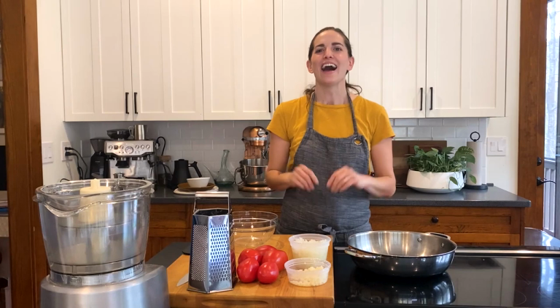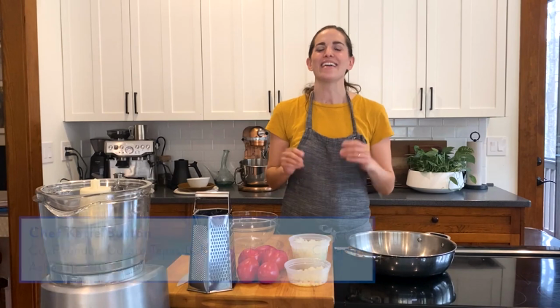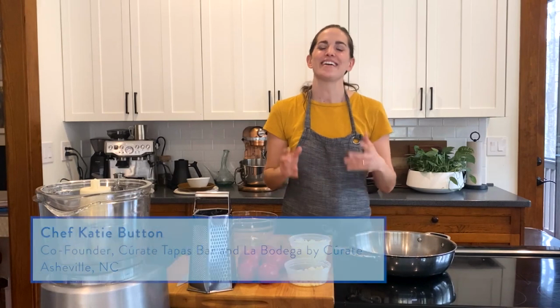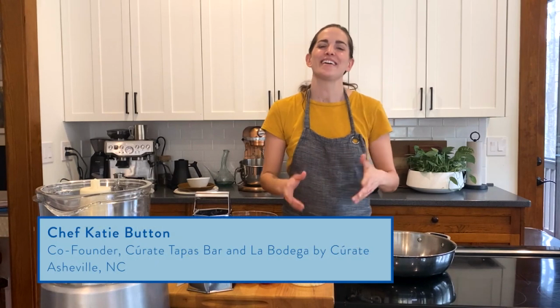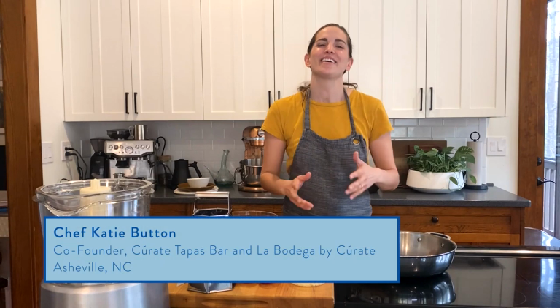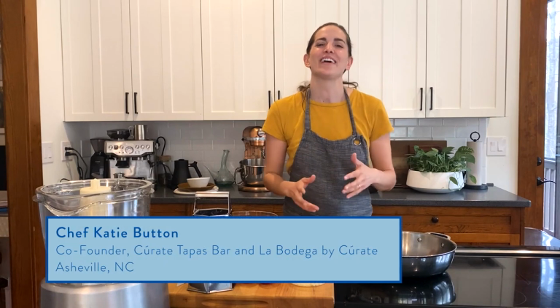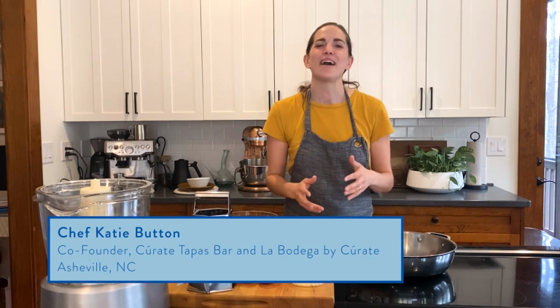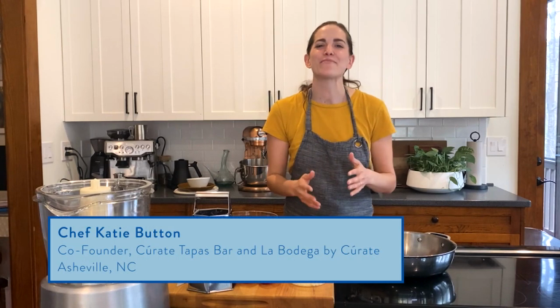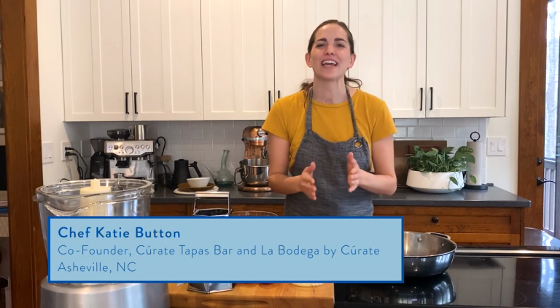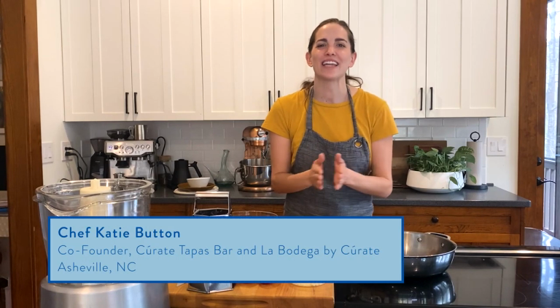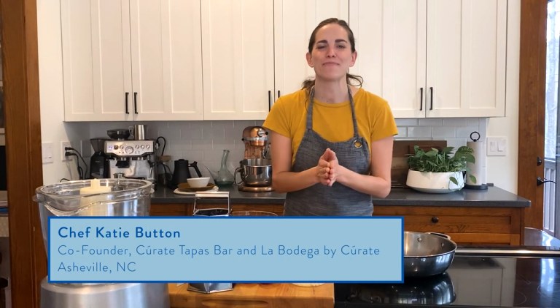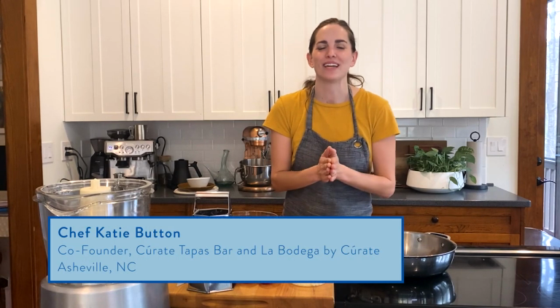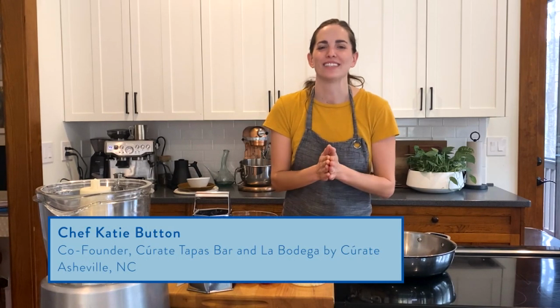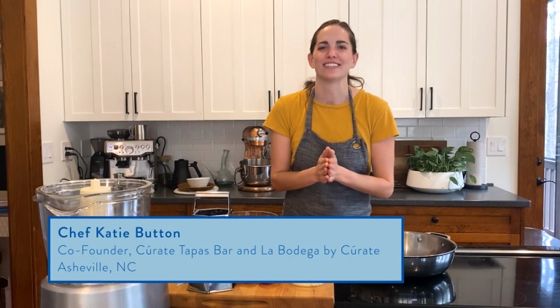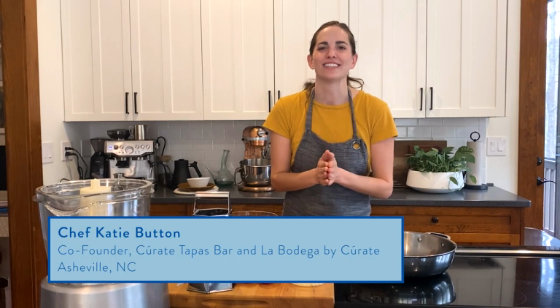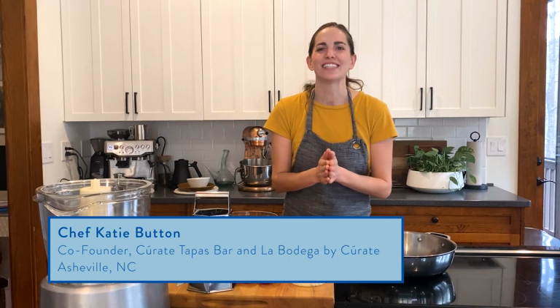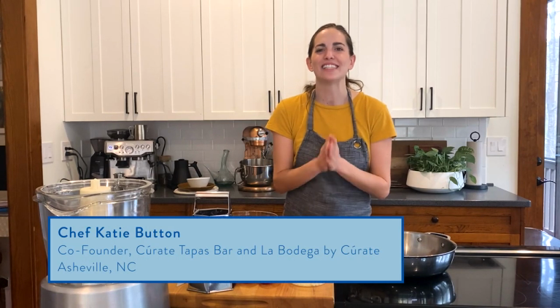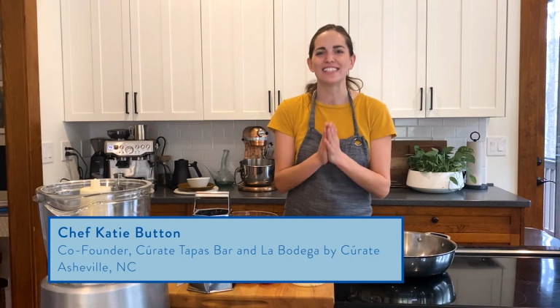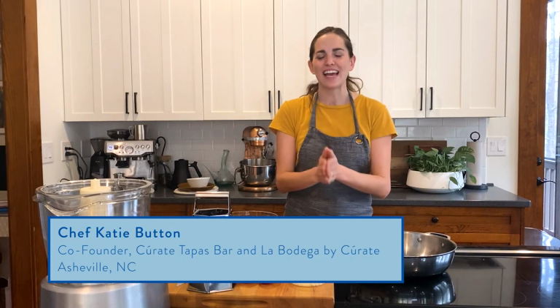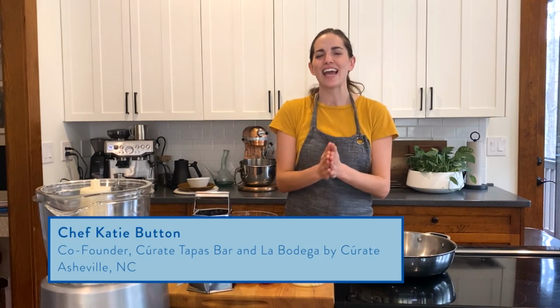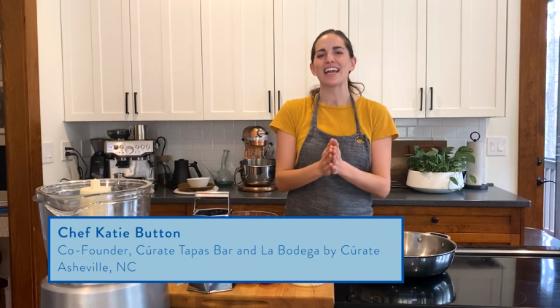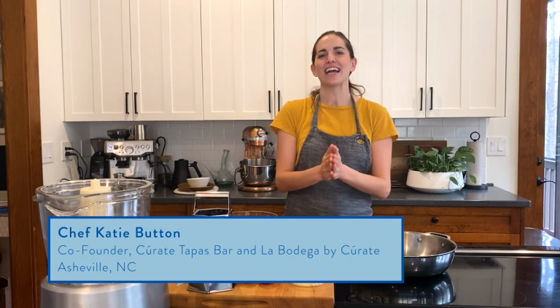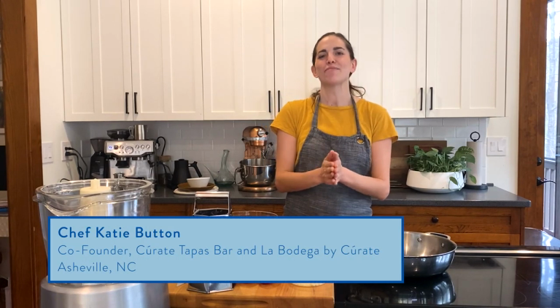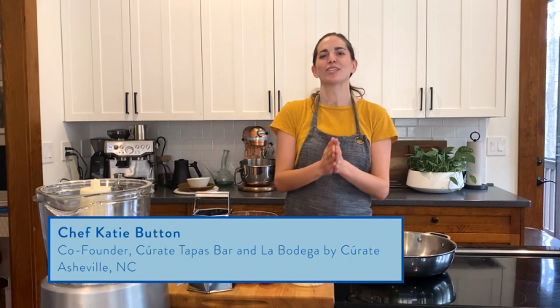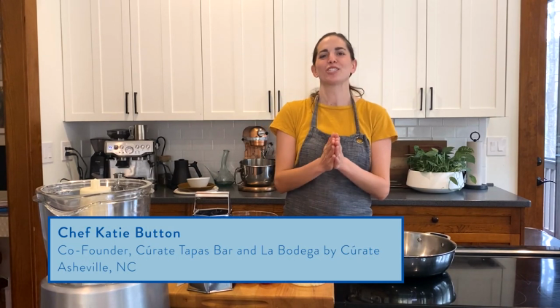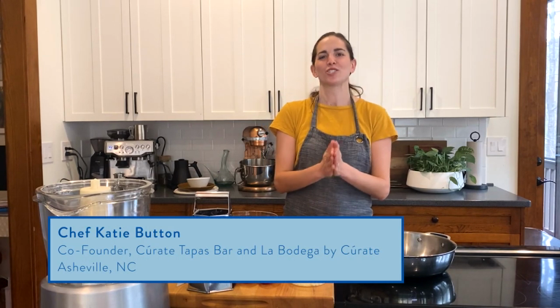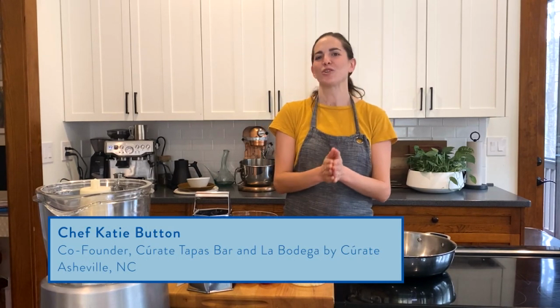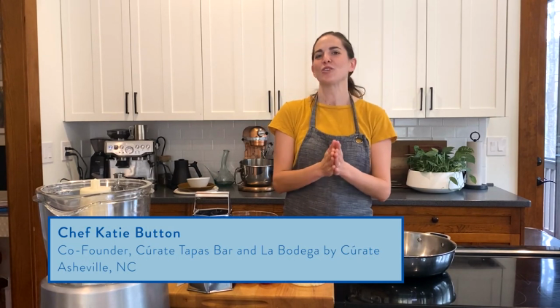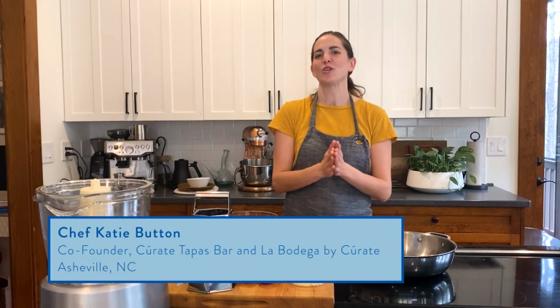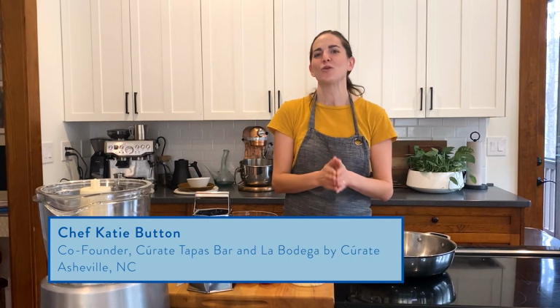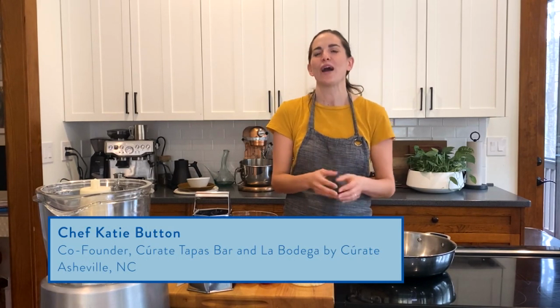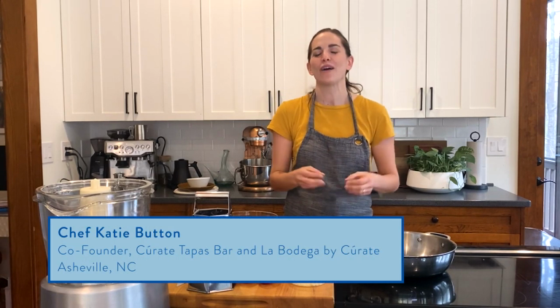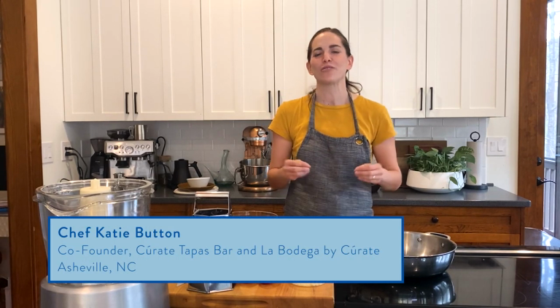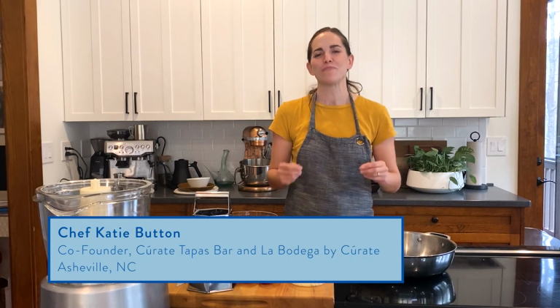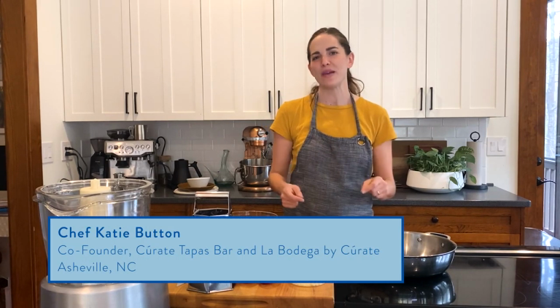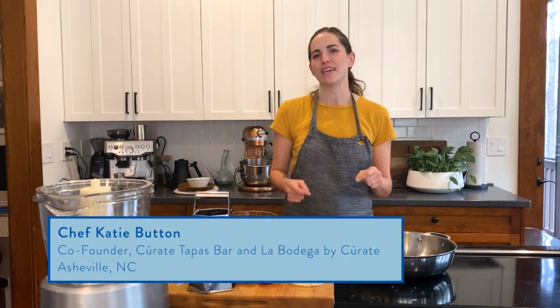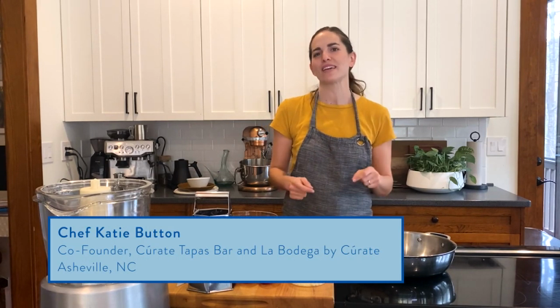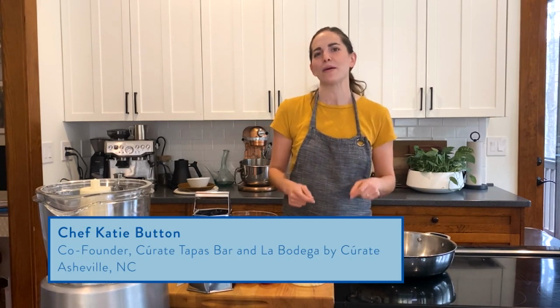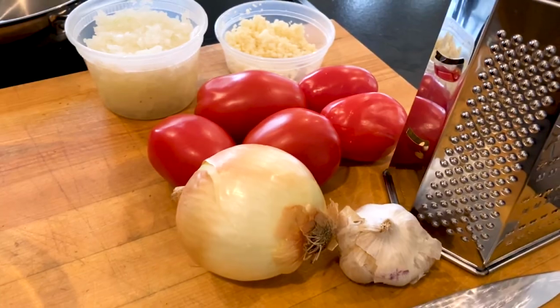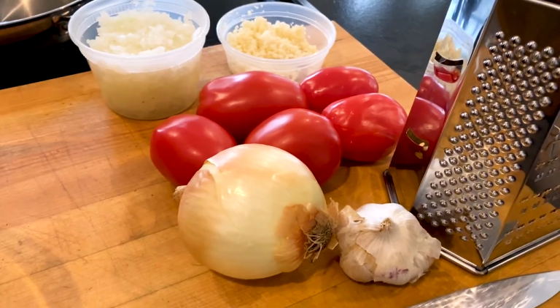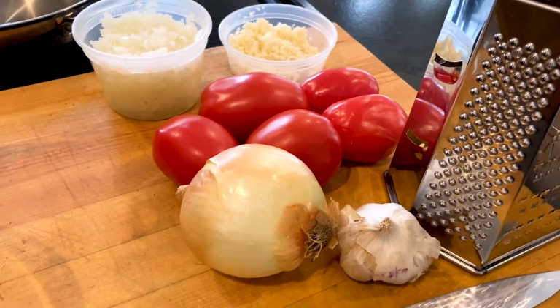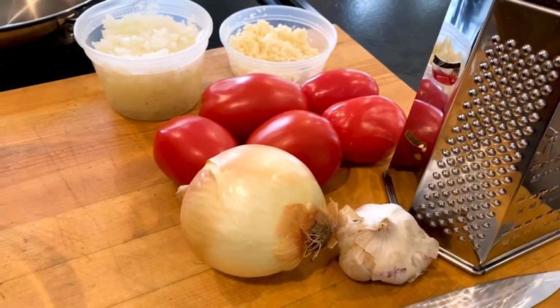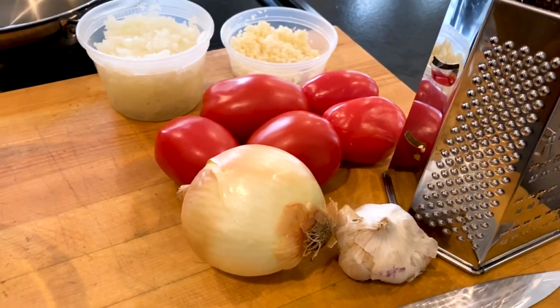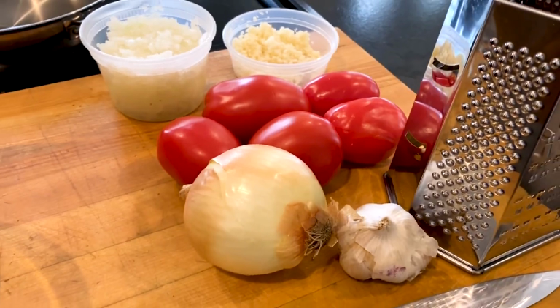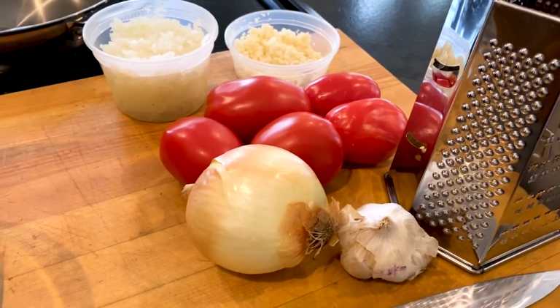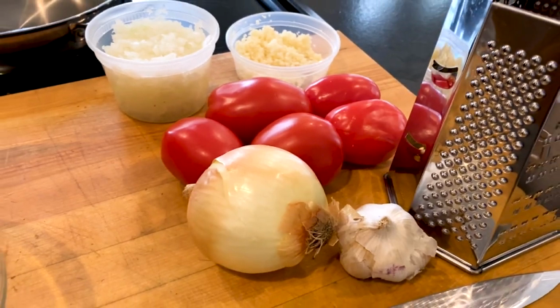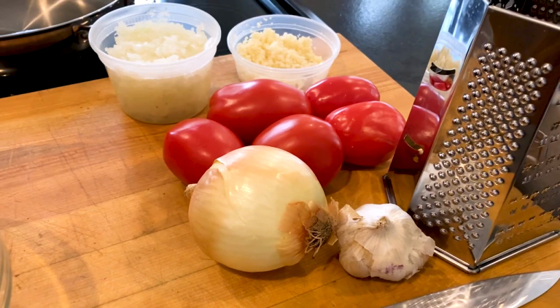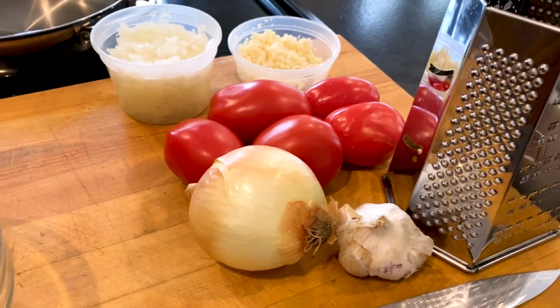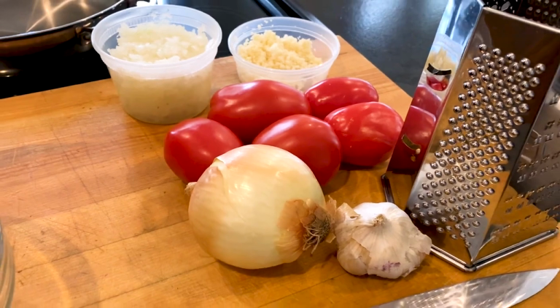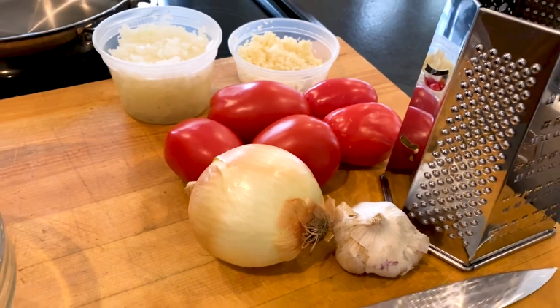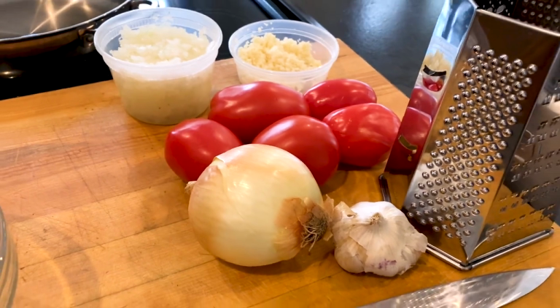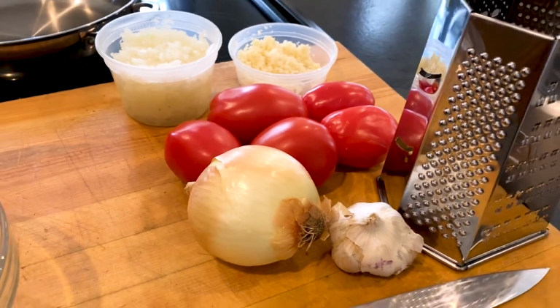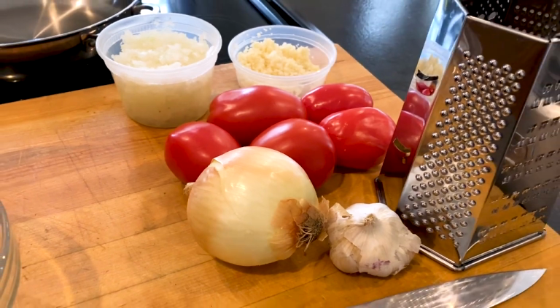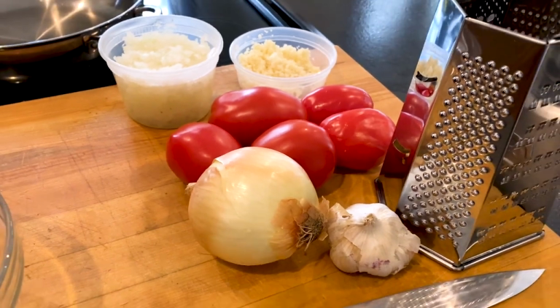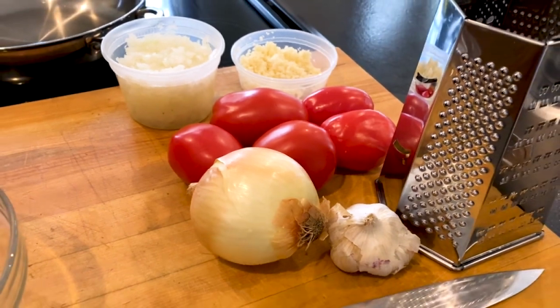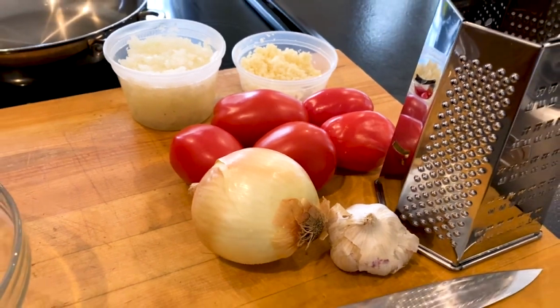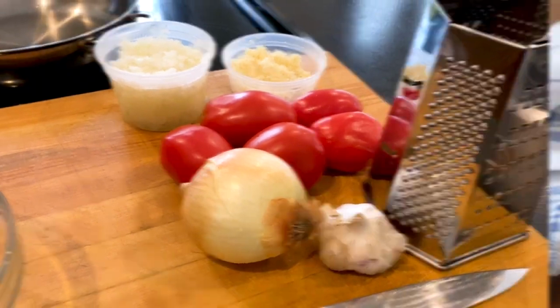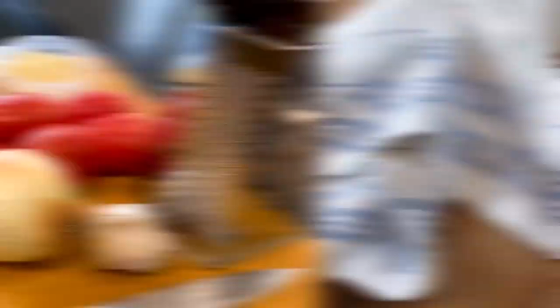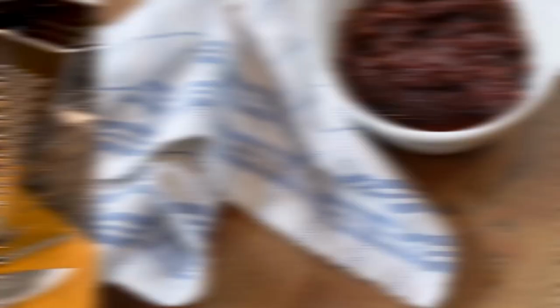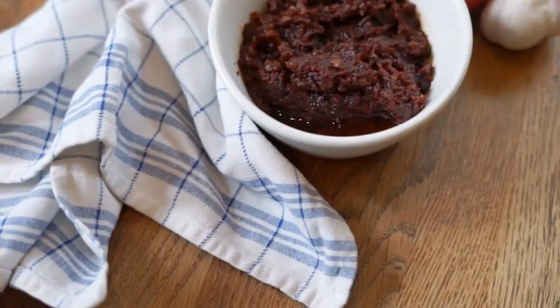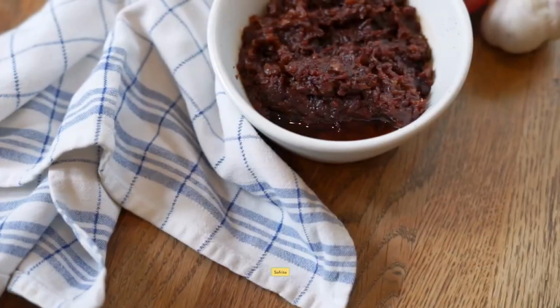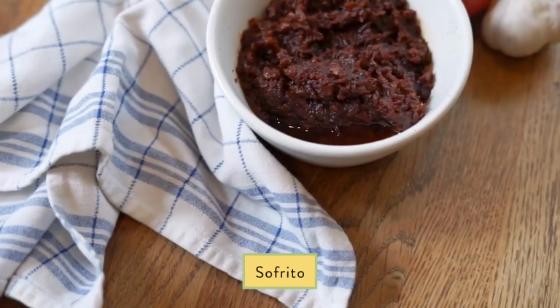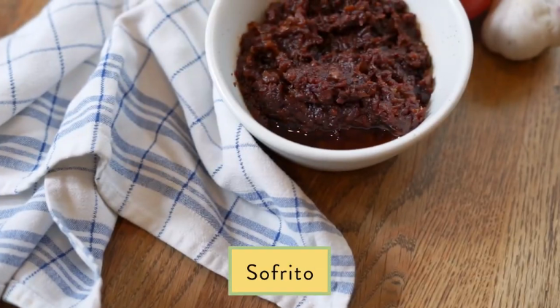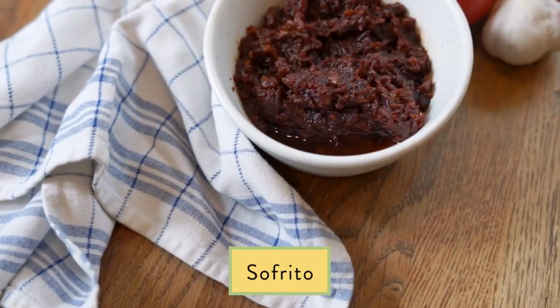Hi there, I'm Katie Button. Today, I'm gonna show you how to make my favorite flavor base, sofrito.